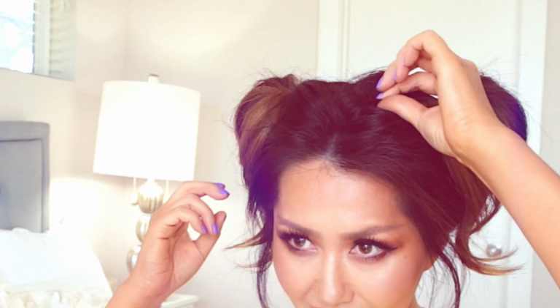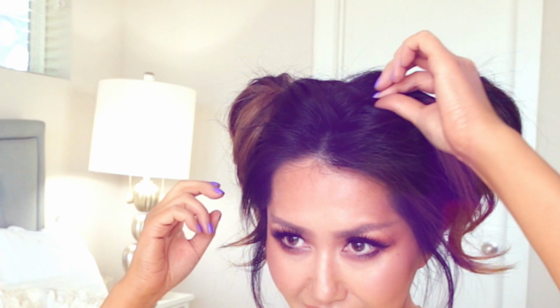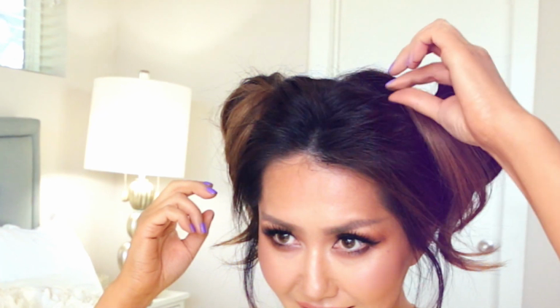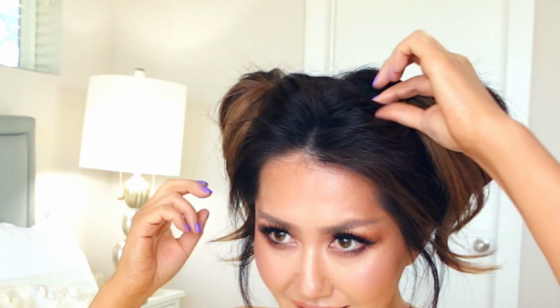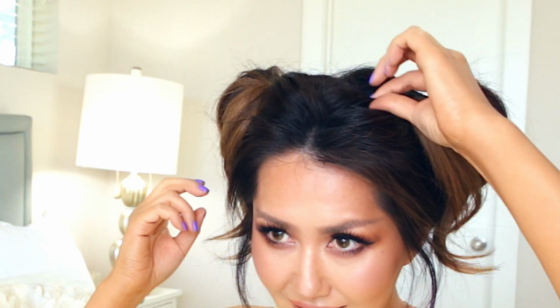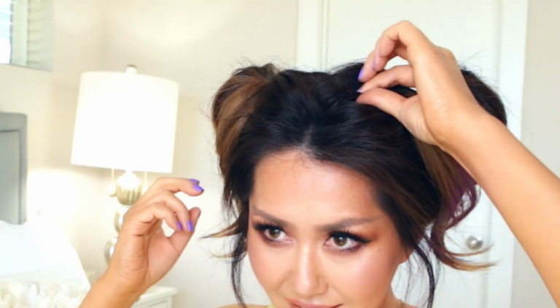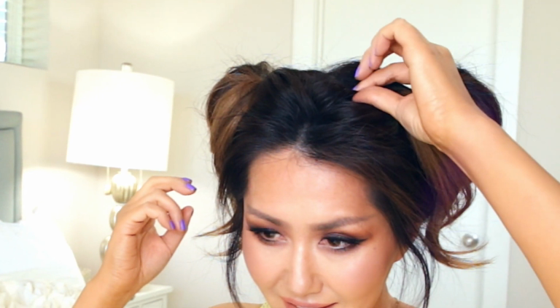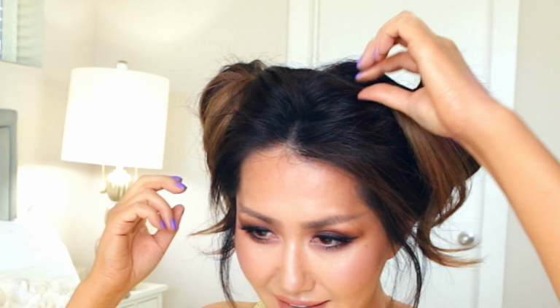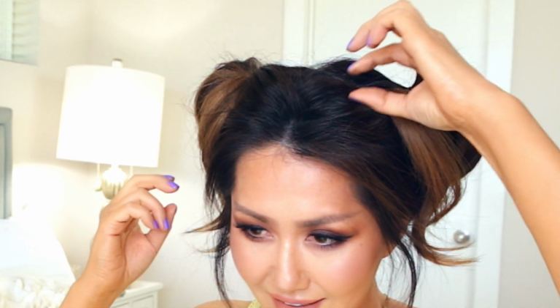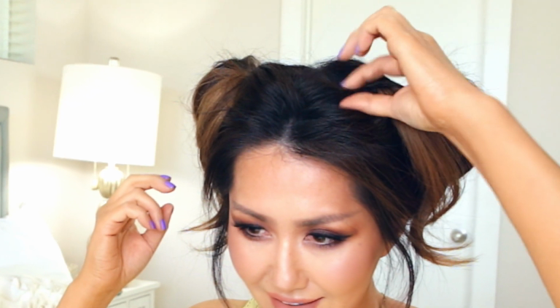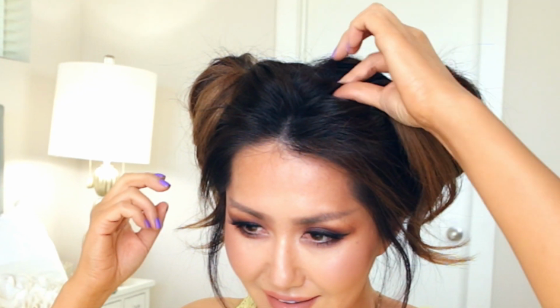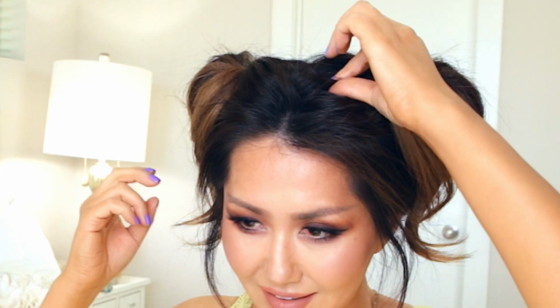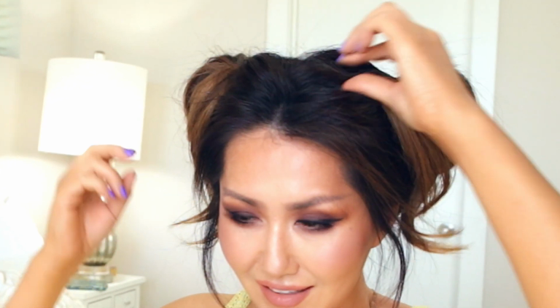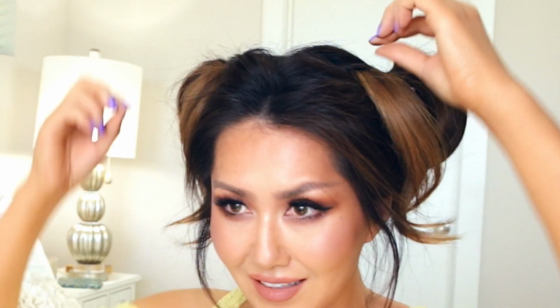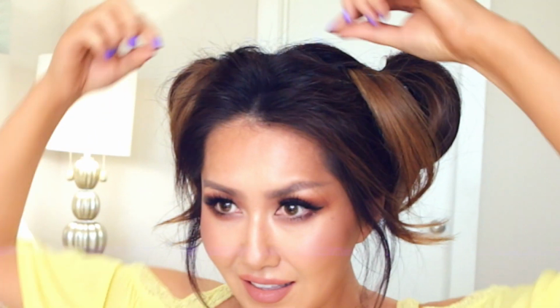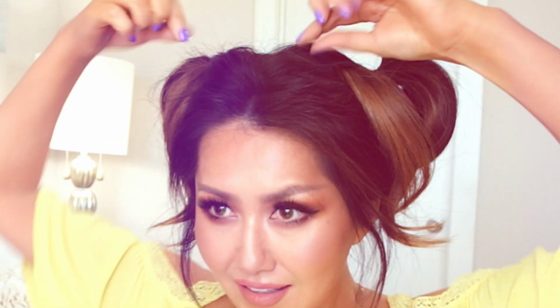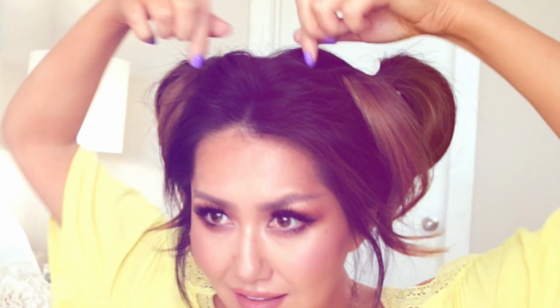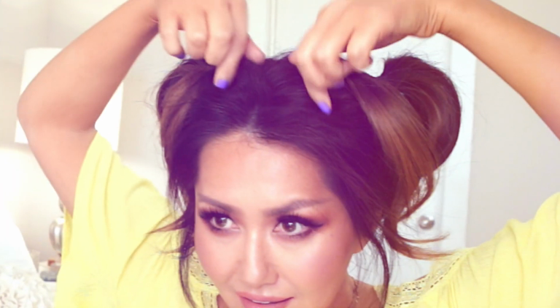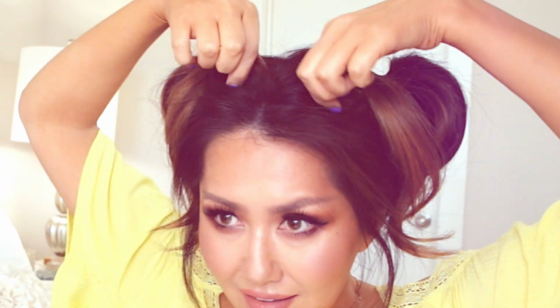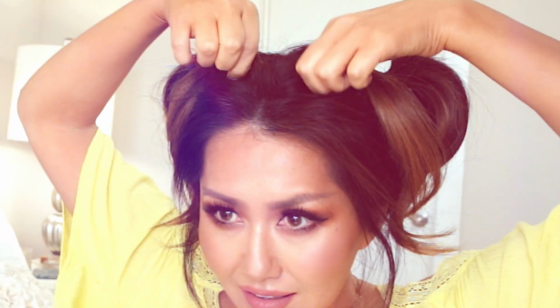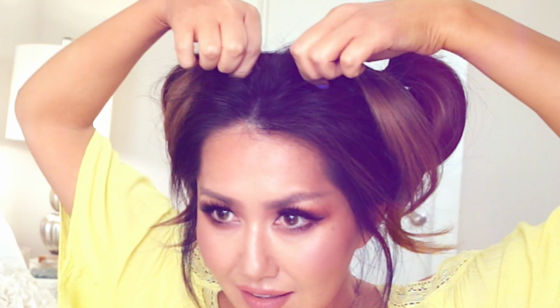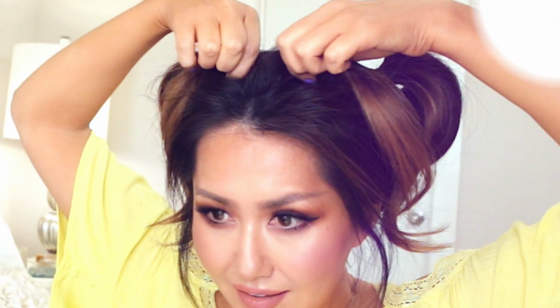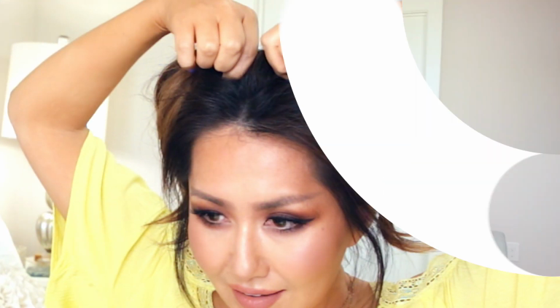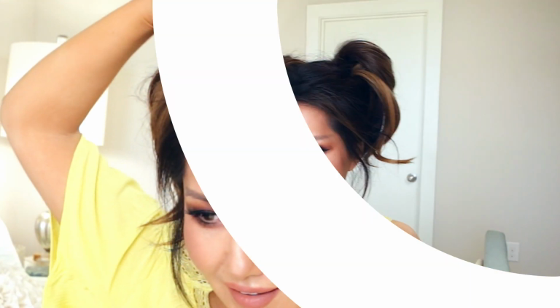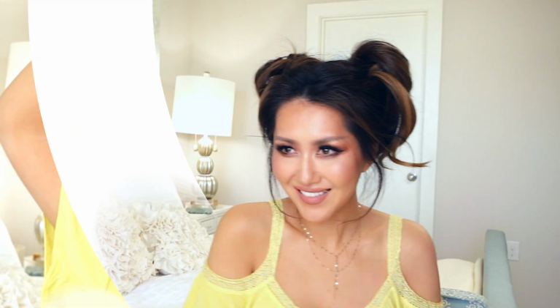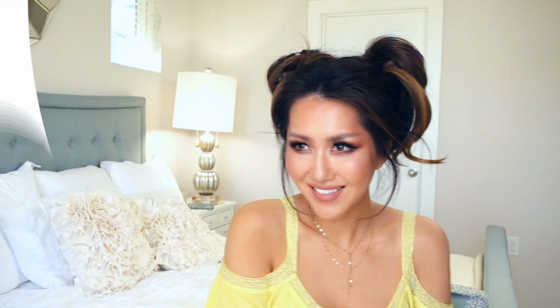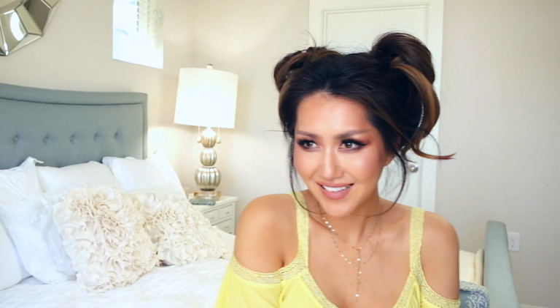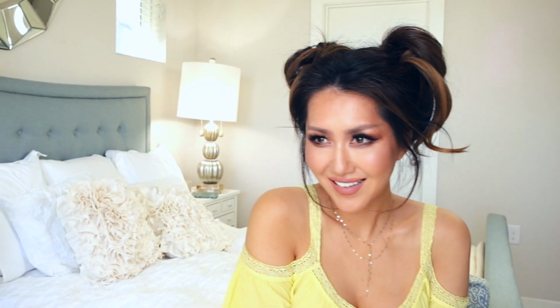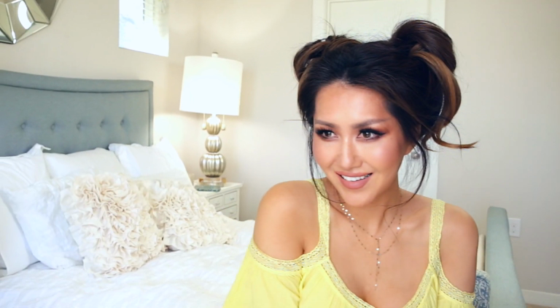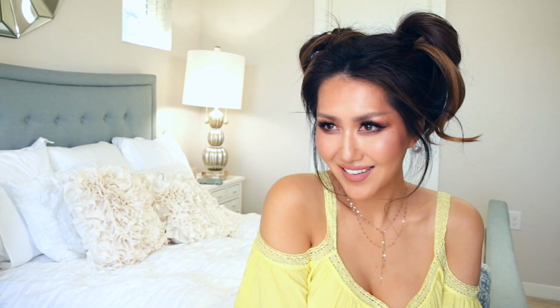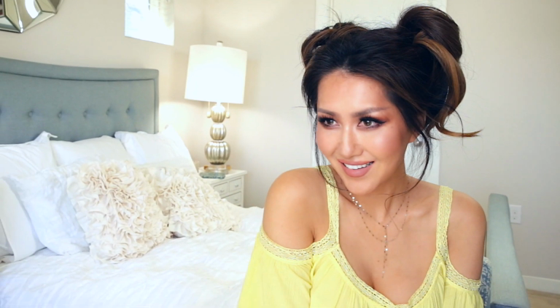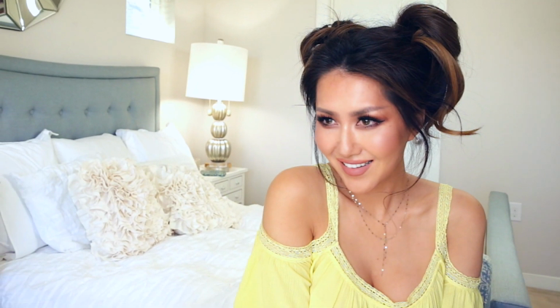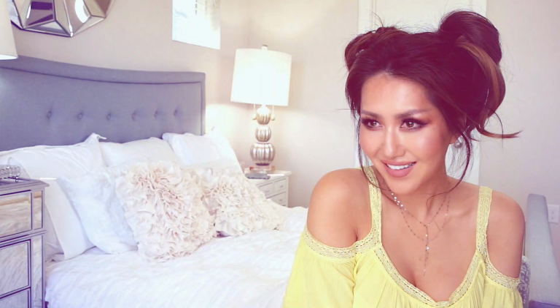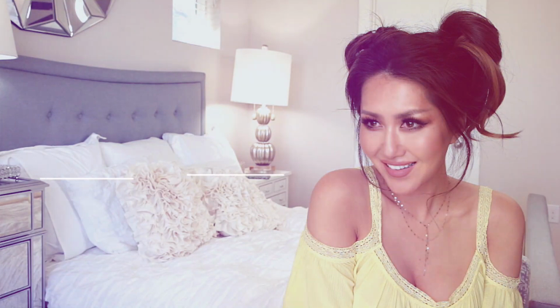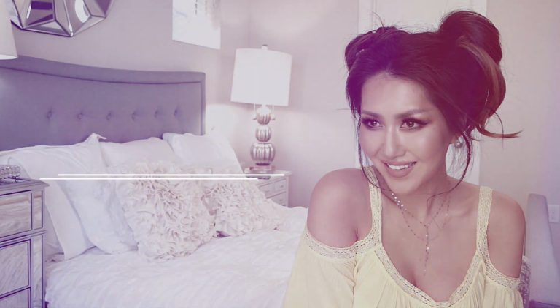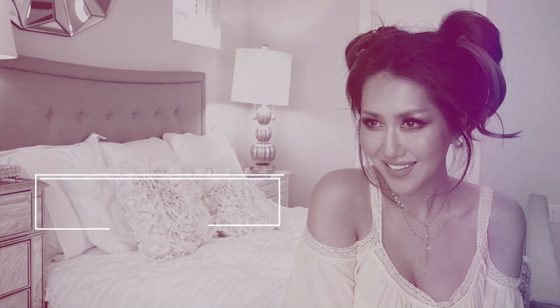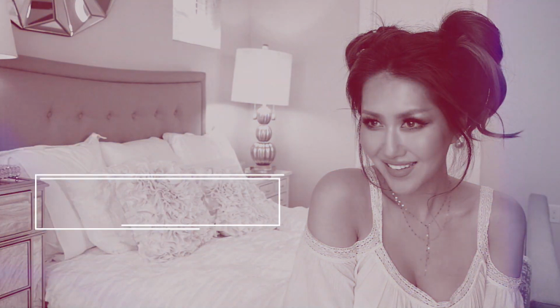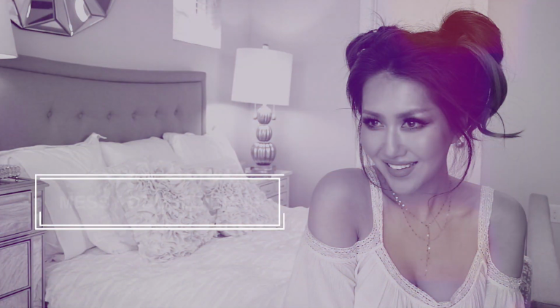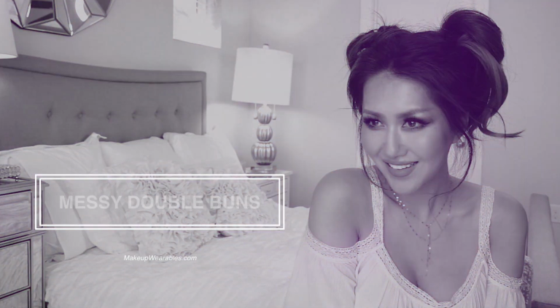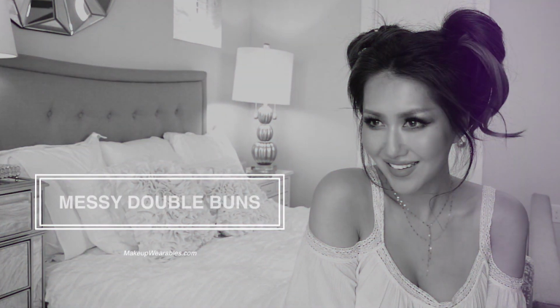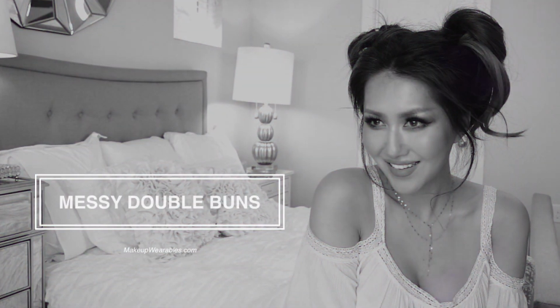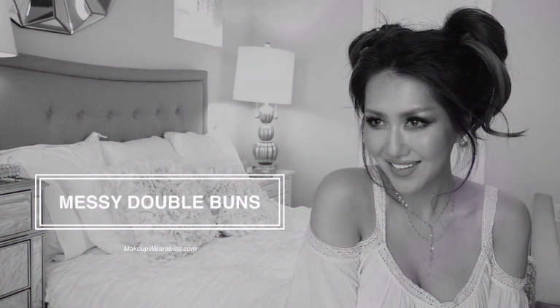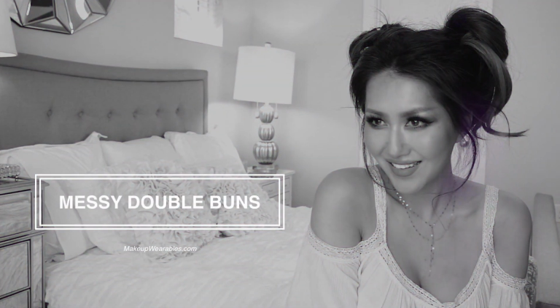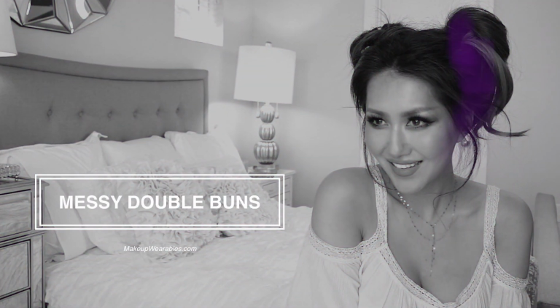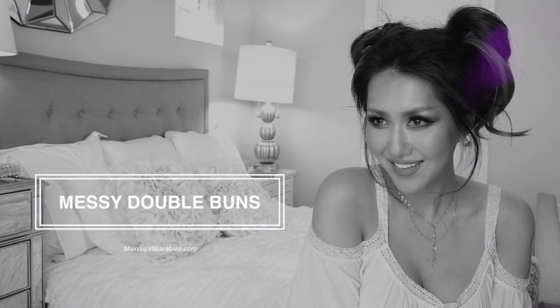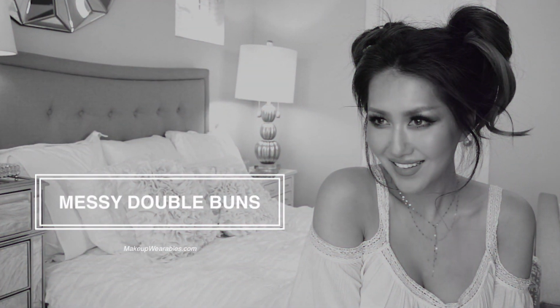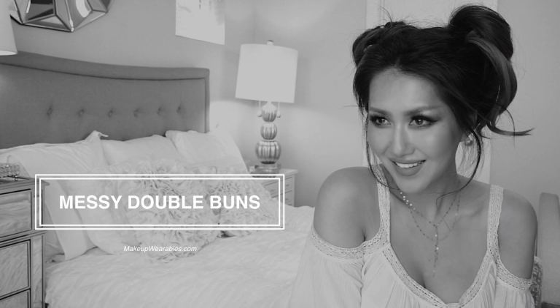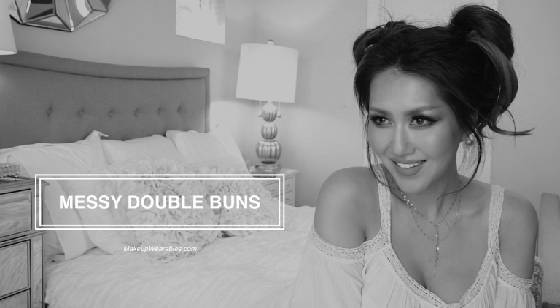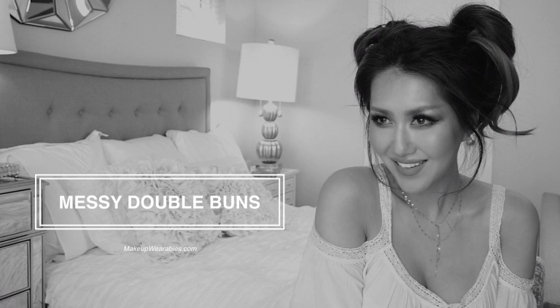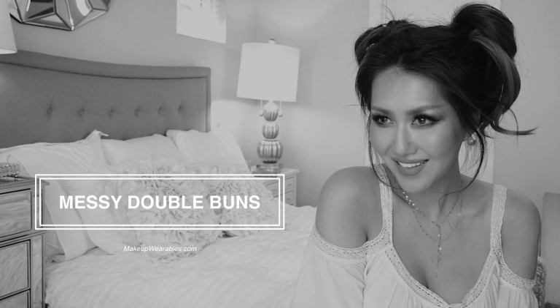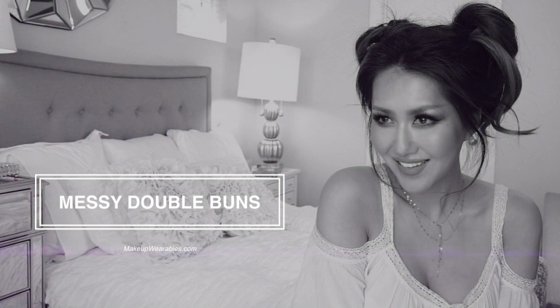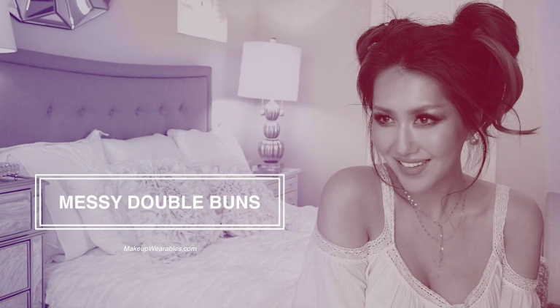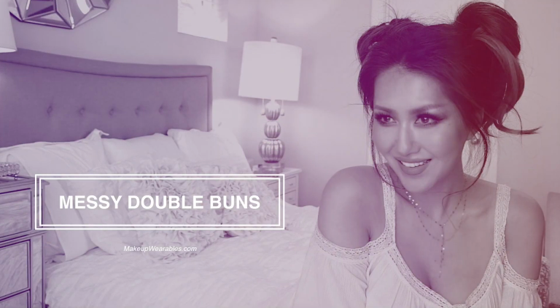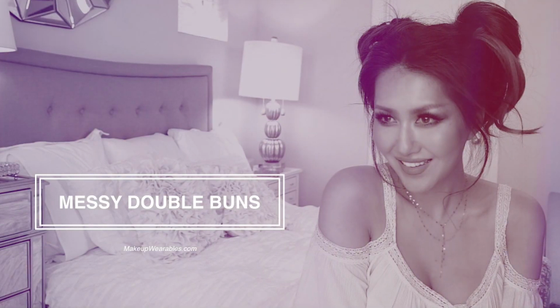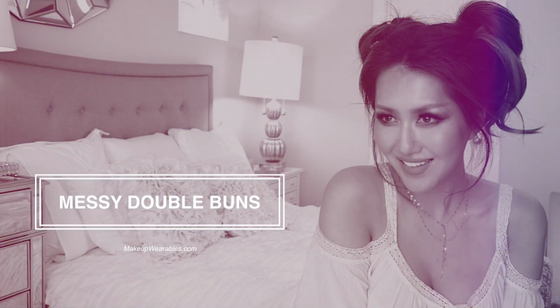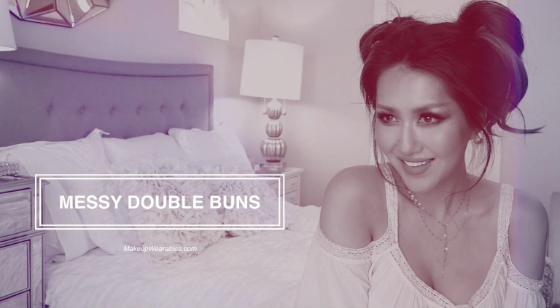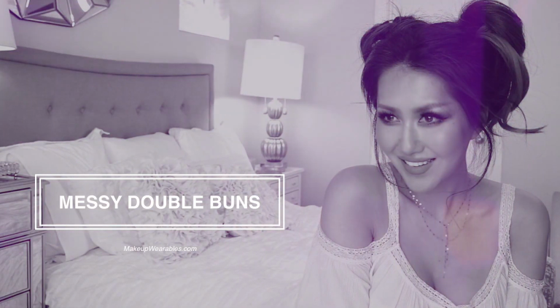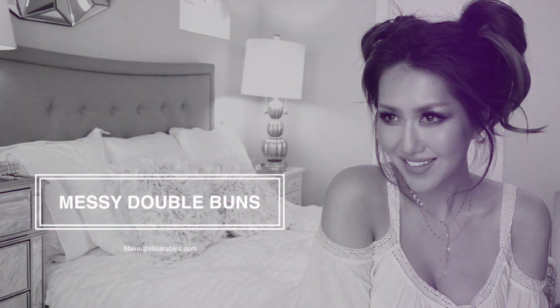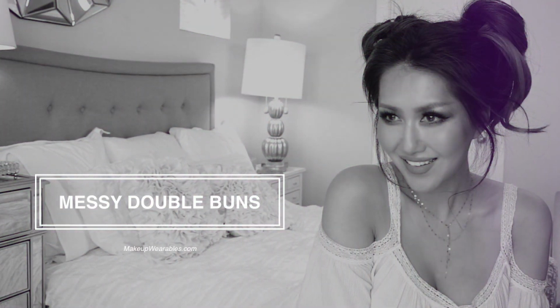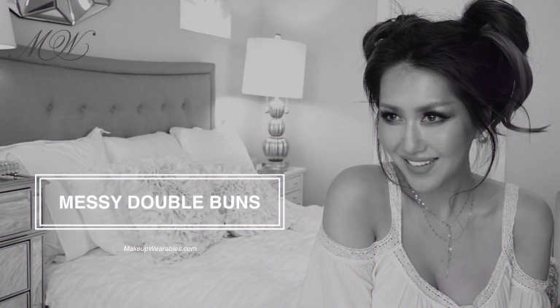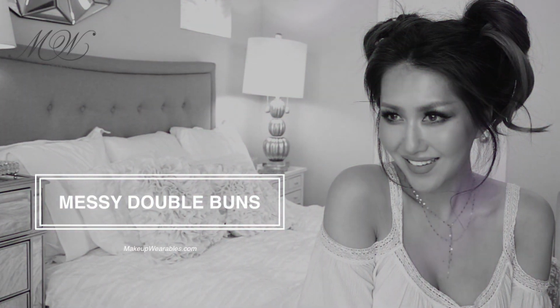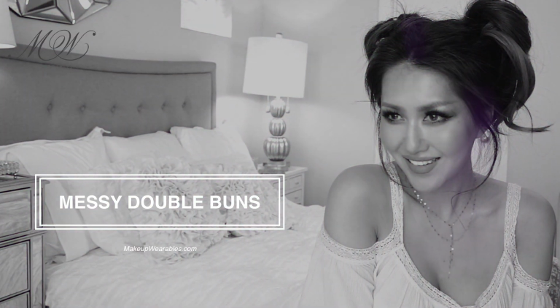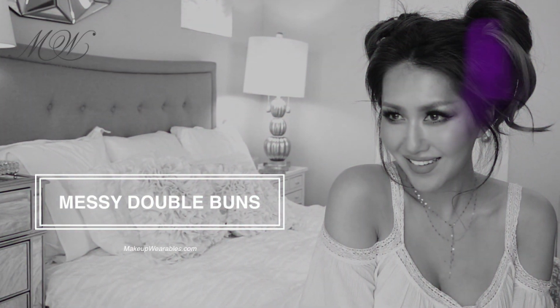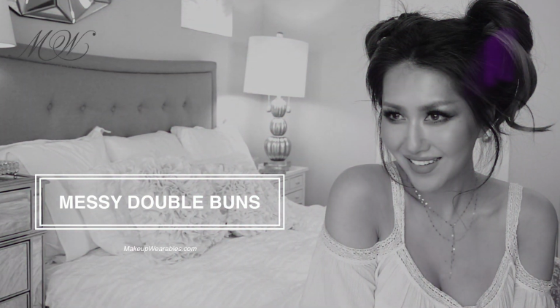Hi guys, how are you? I am Tiana from I Got Wearables and today I'm going to show you how to do a messy double bun hairstyle.